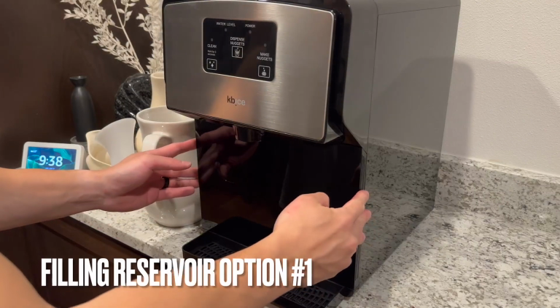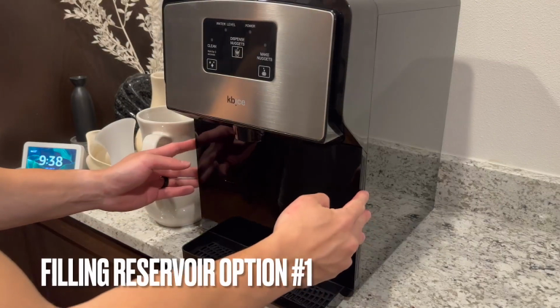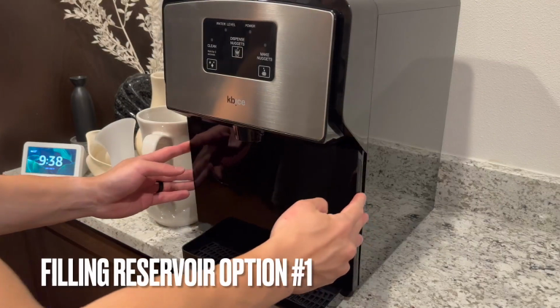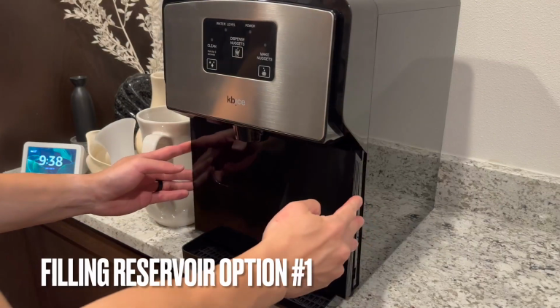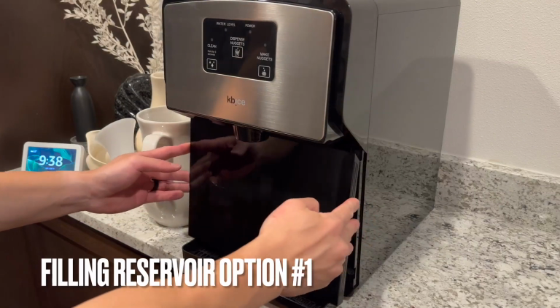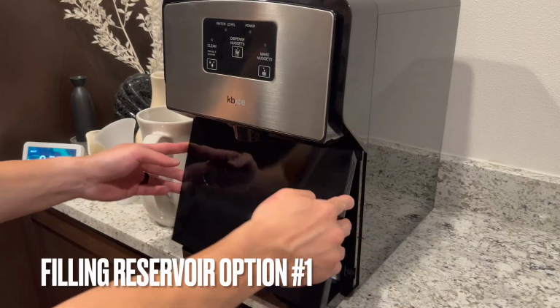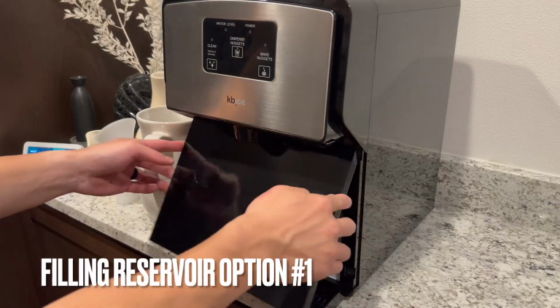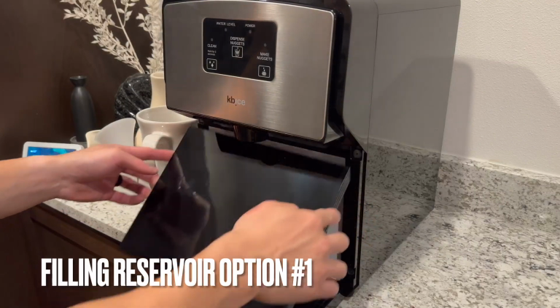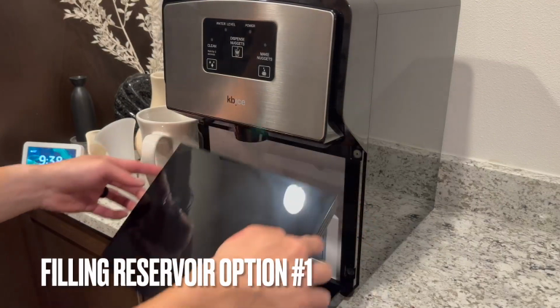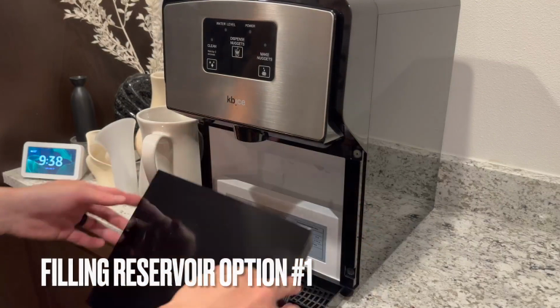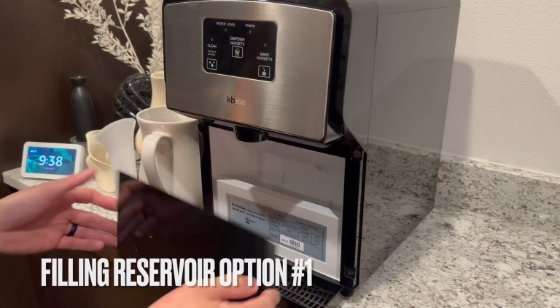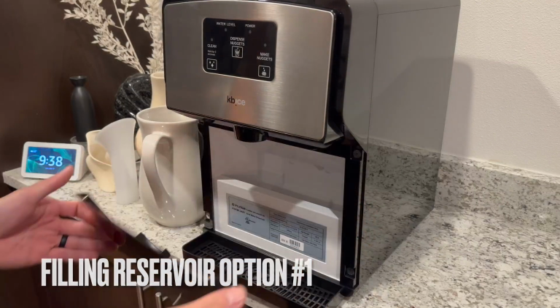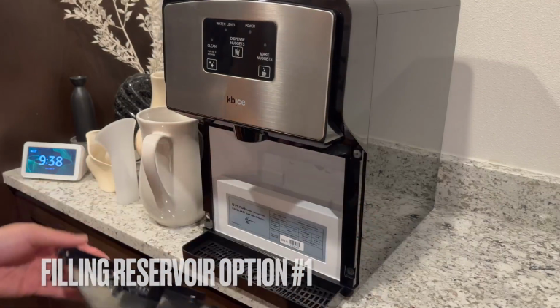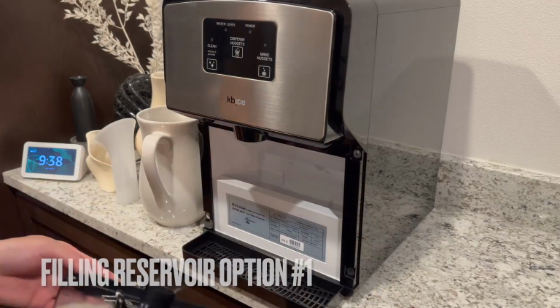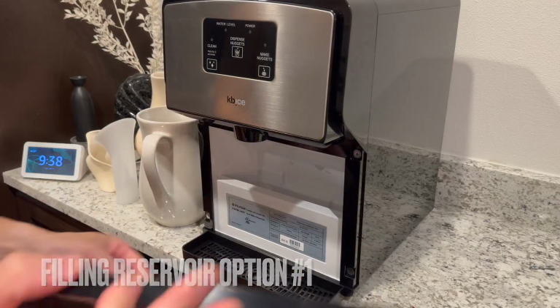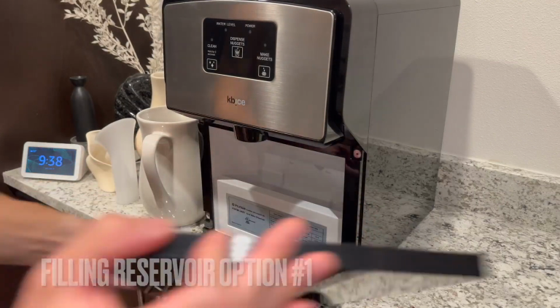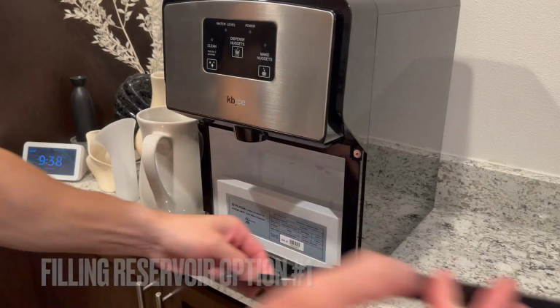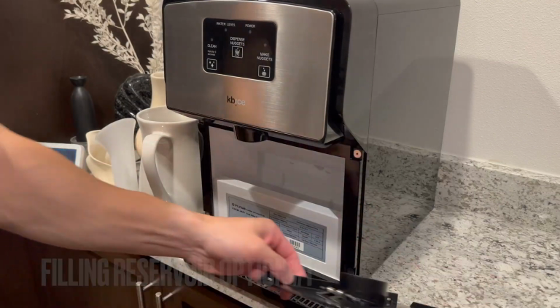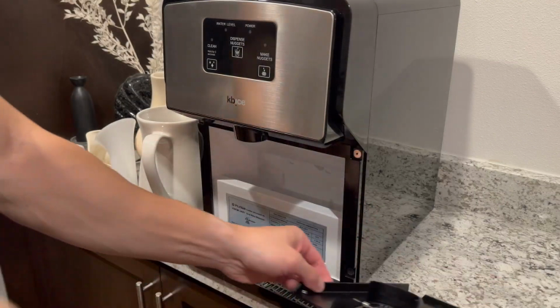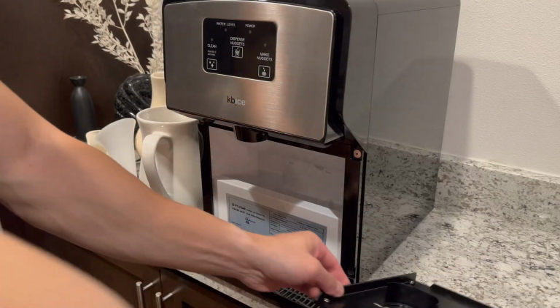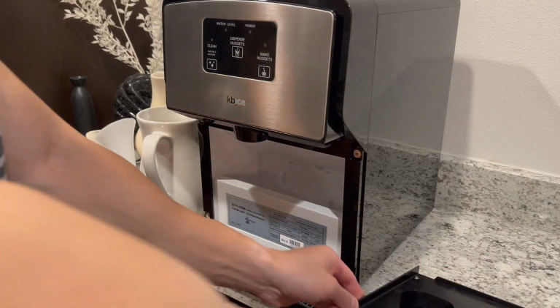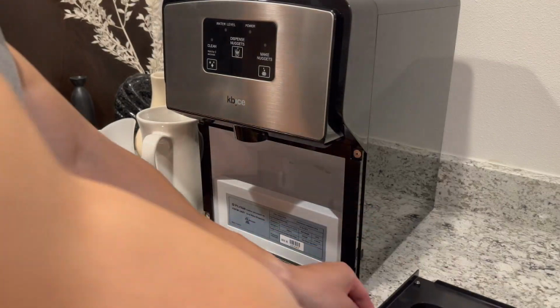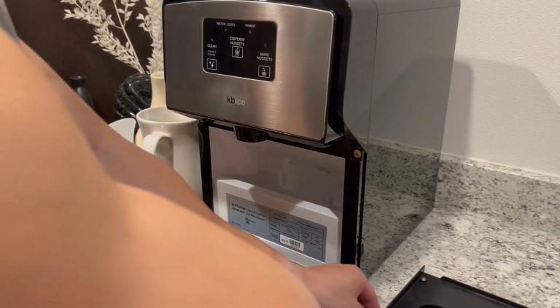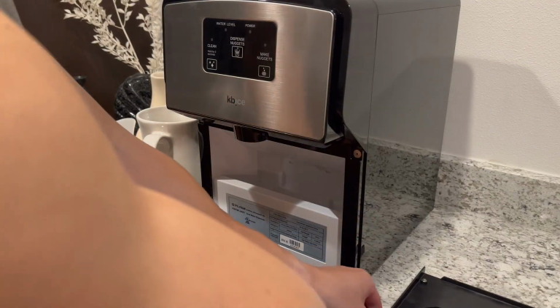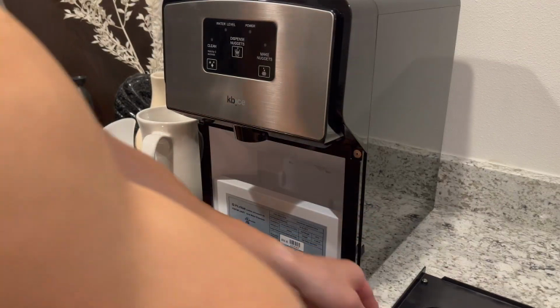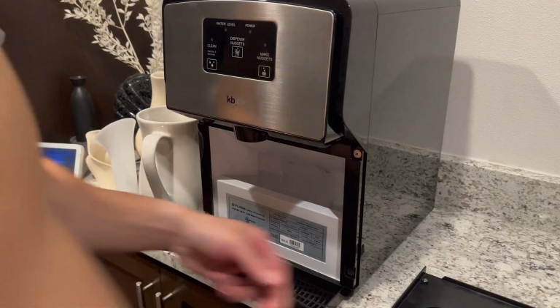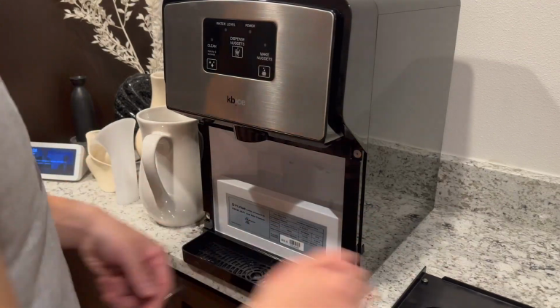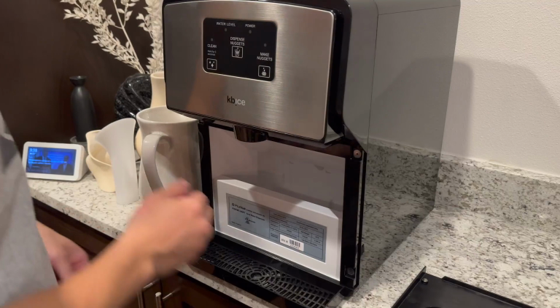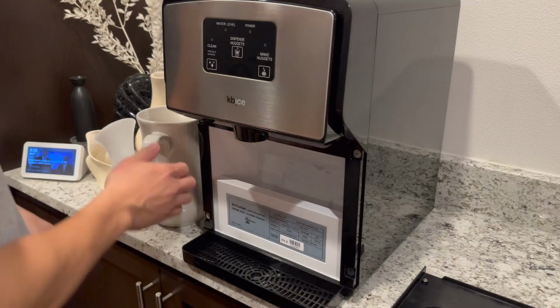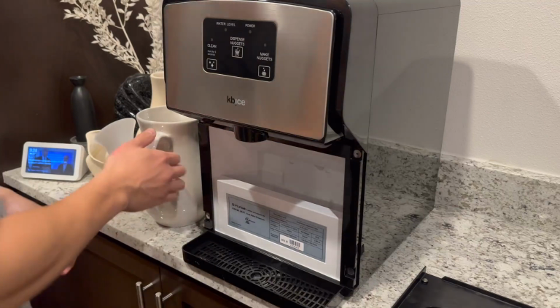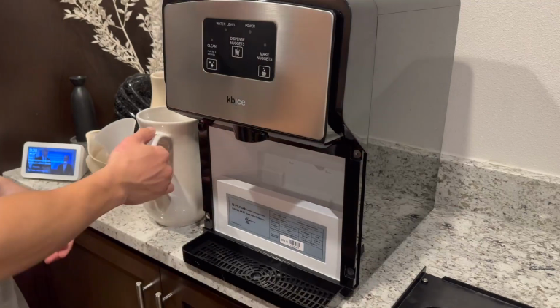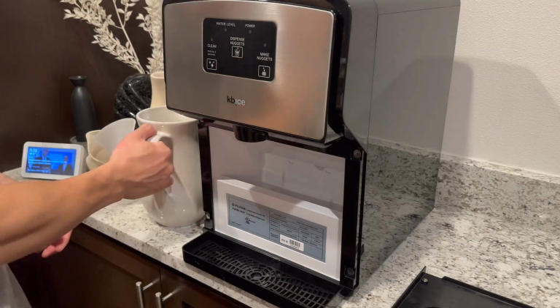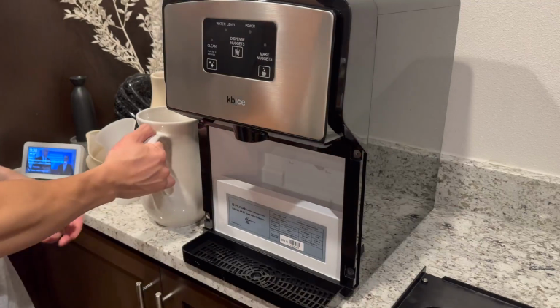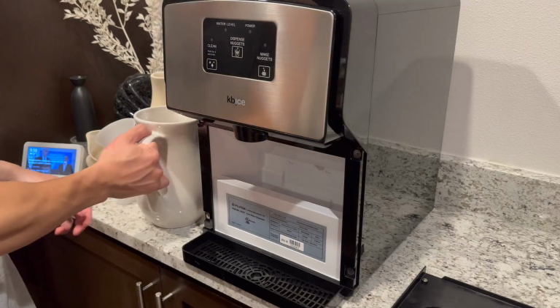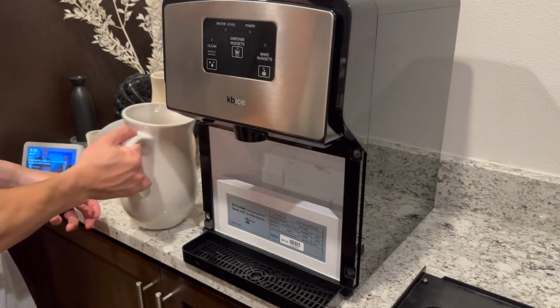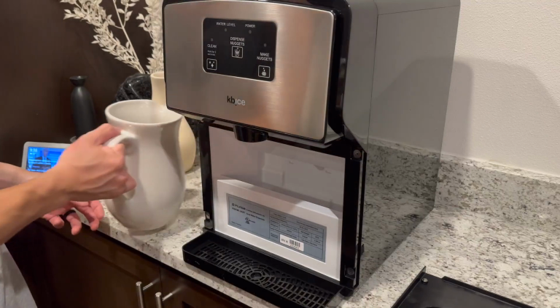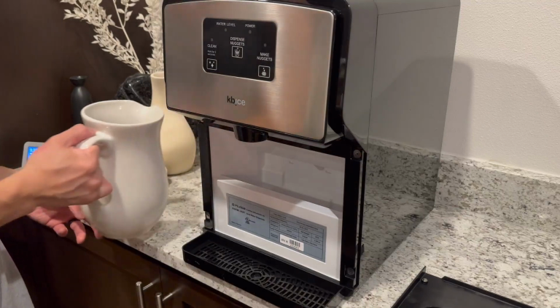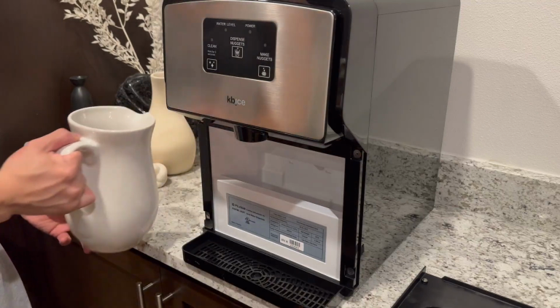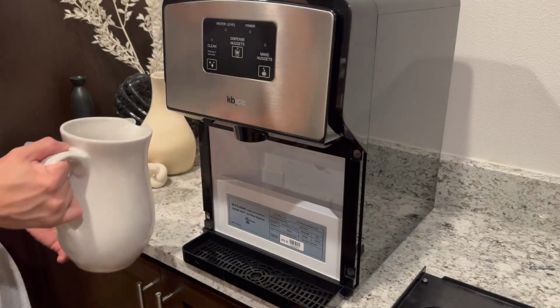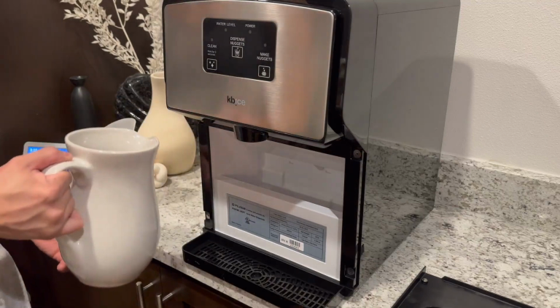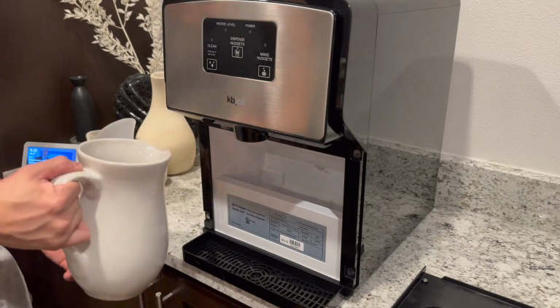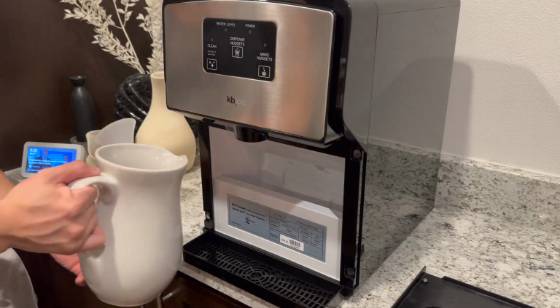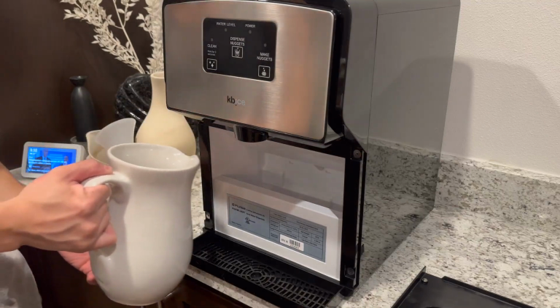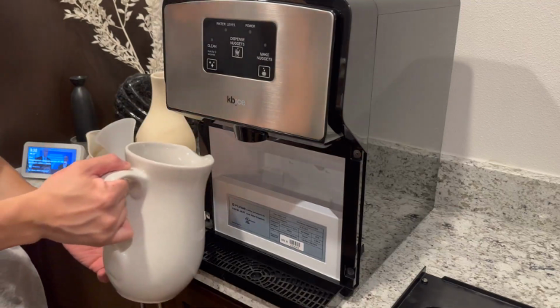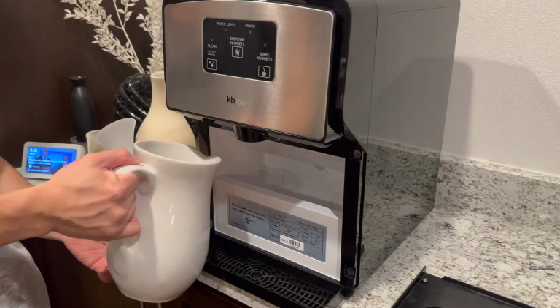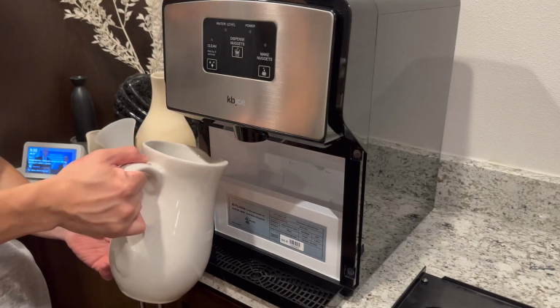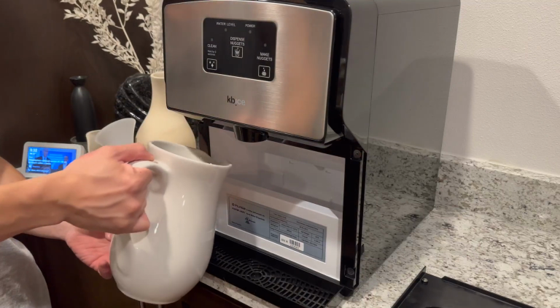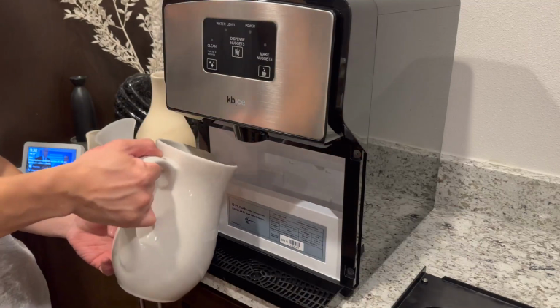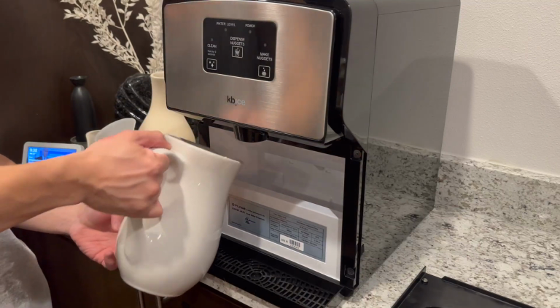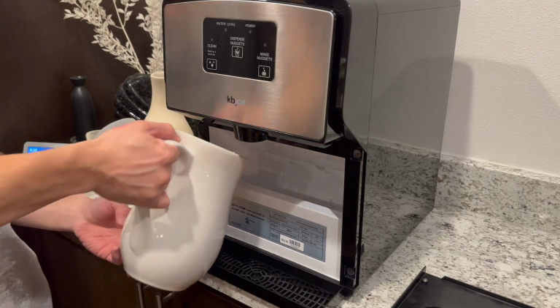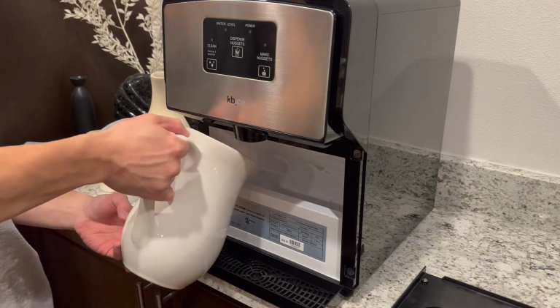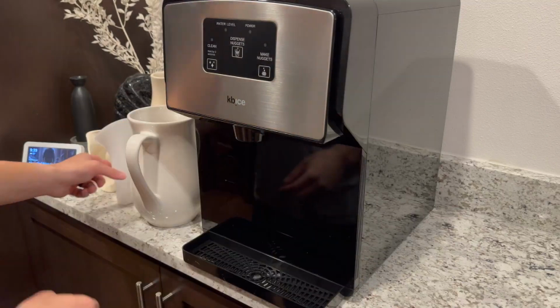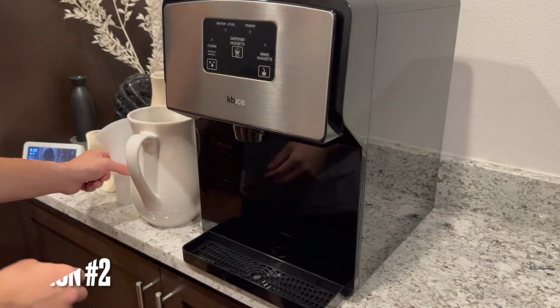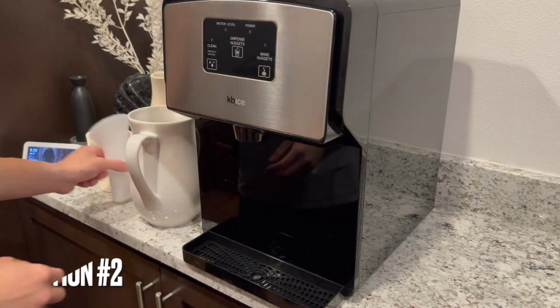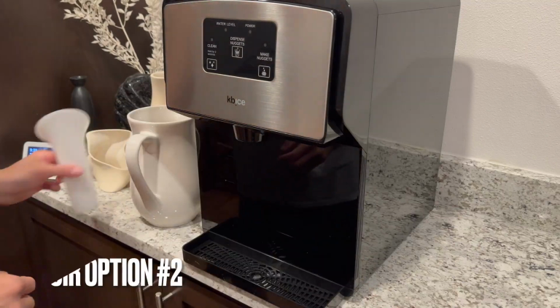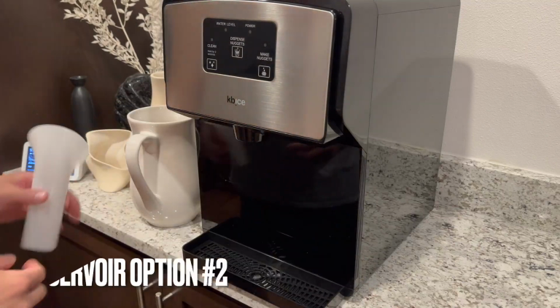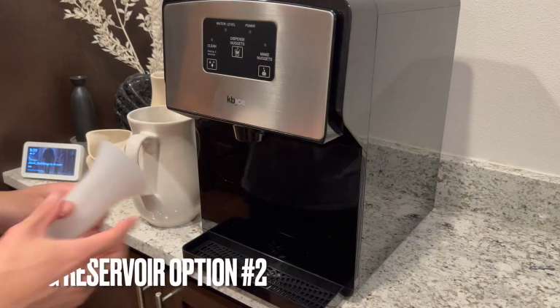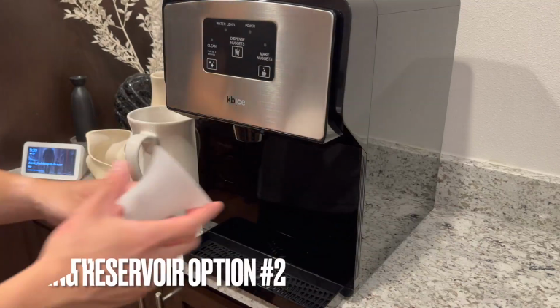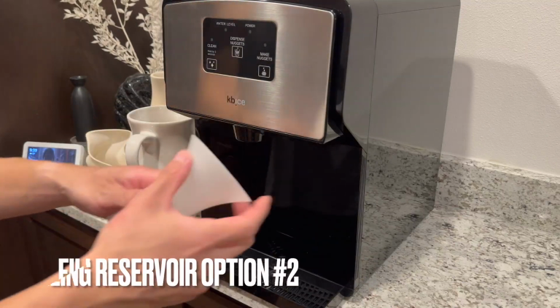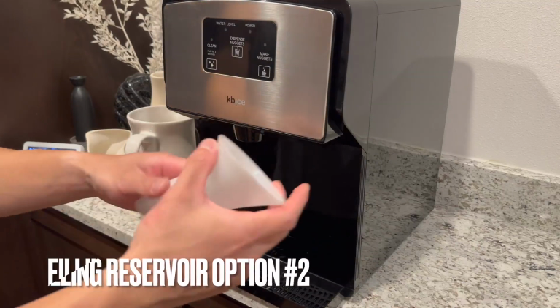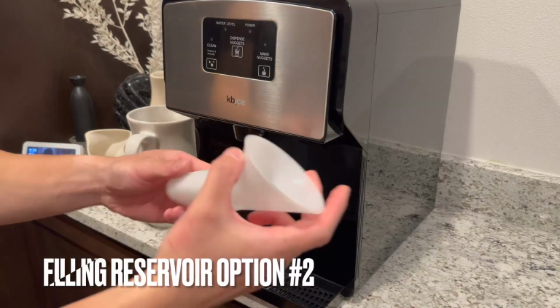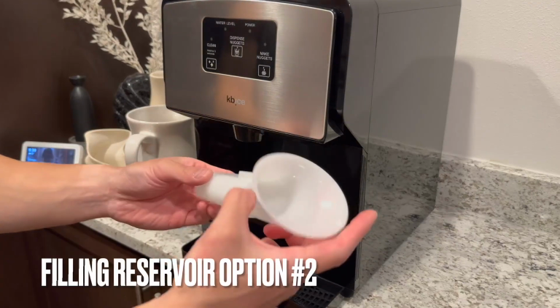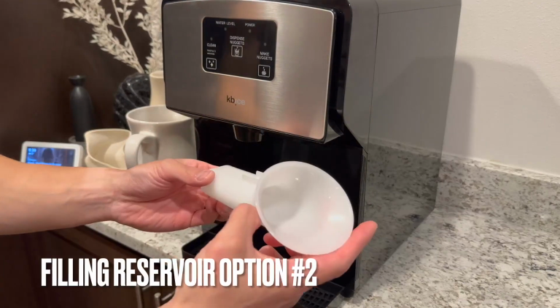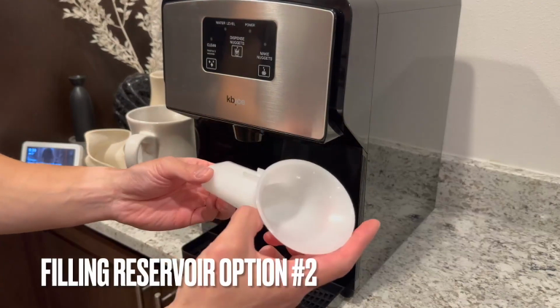Simply fill the reservoir with distilled, bottled, or RO purified water. Or you can use tap water with a hardness of less than 100ppm.